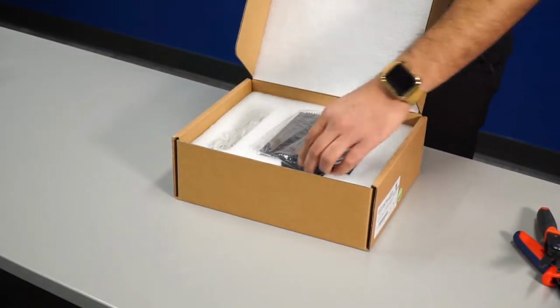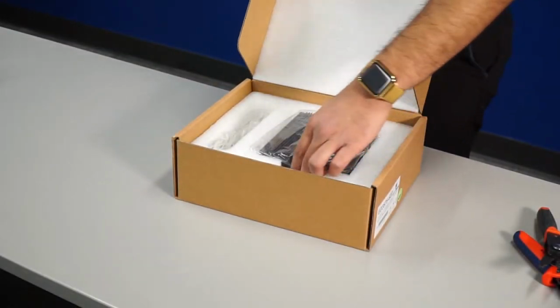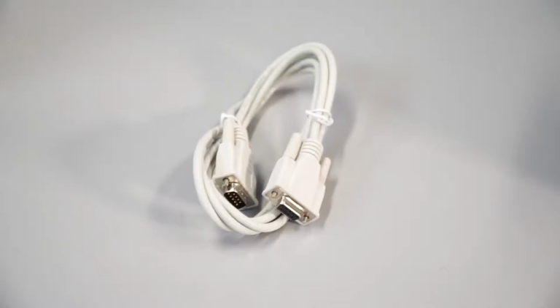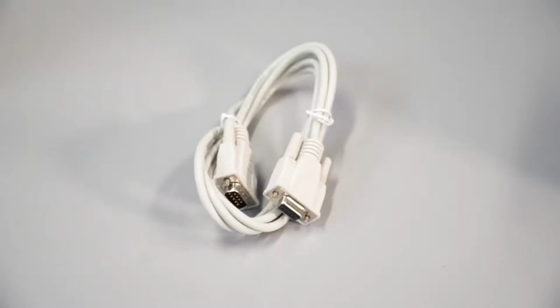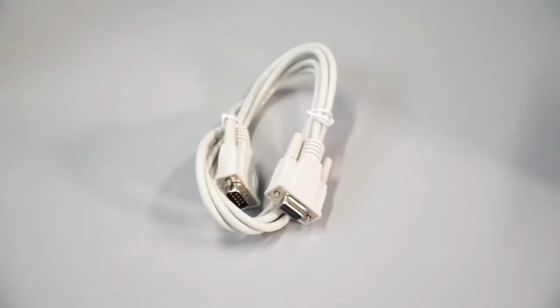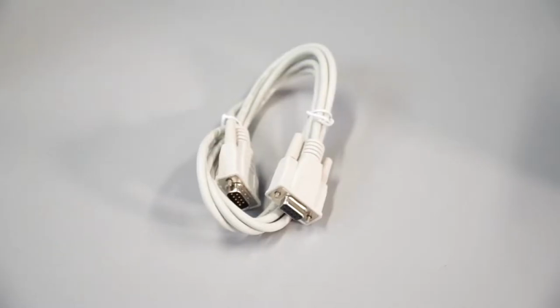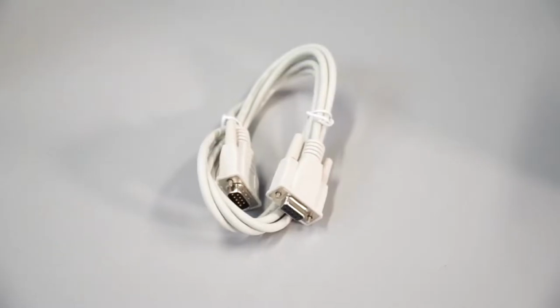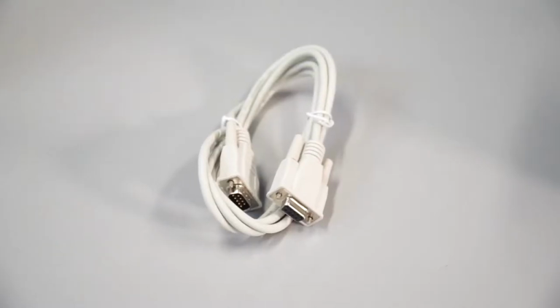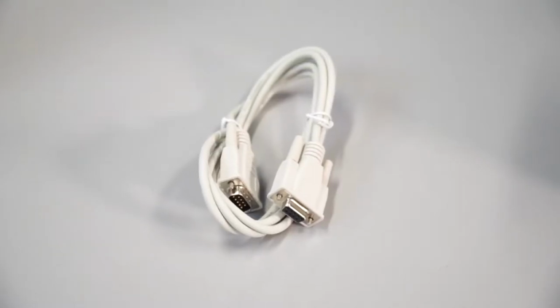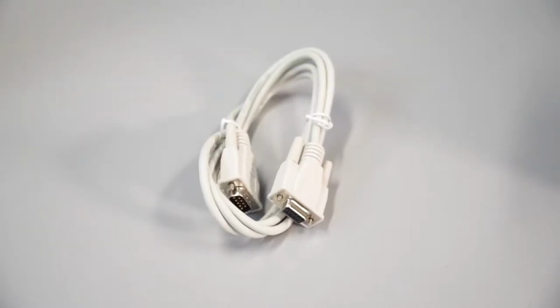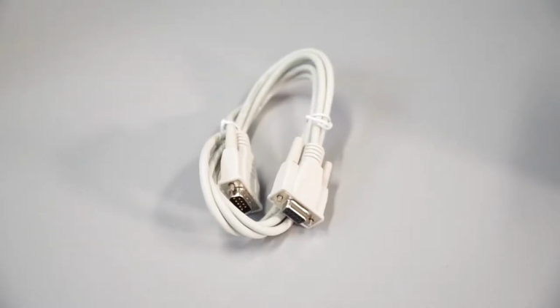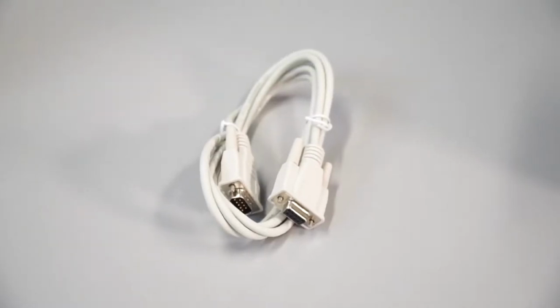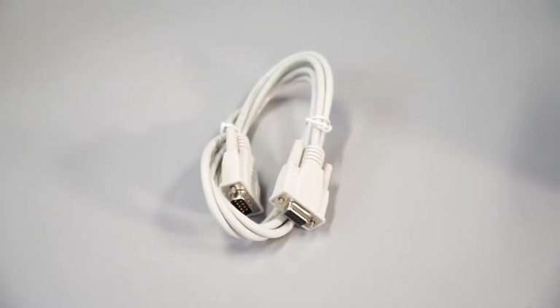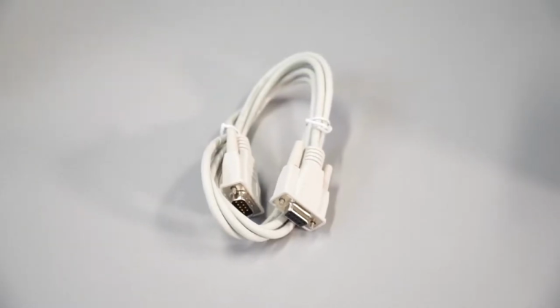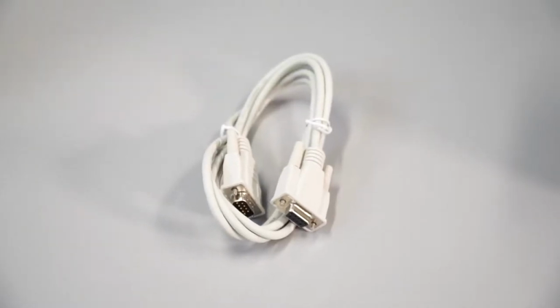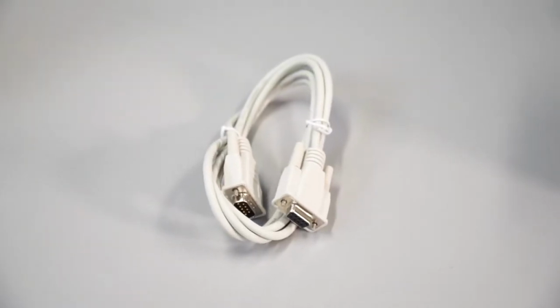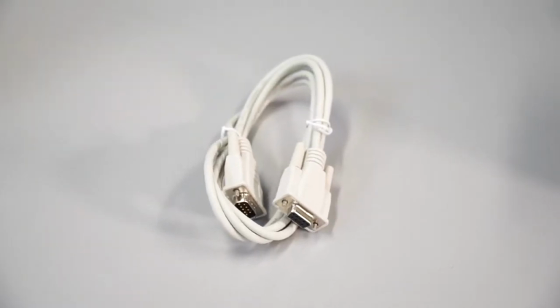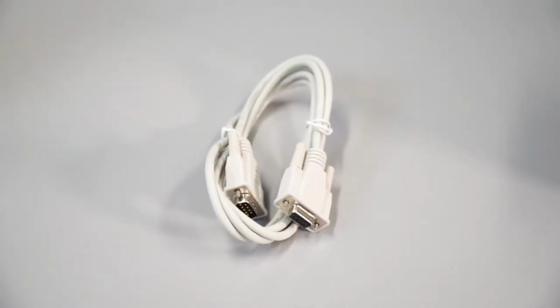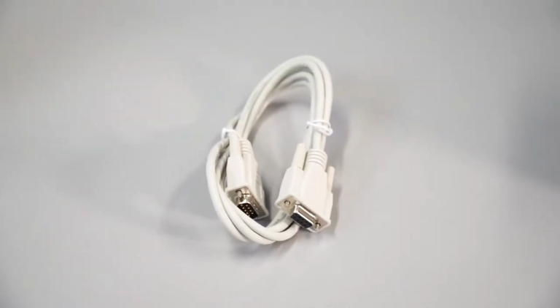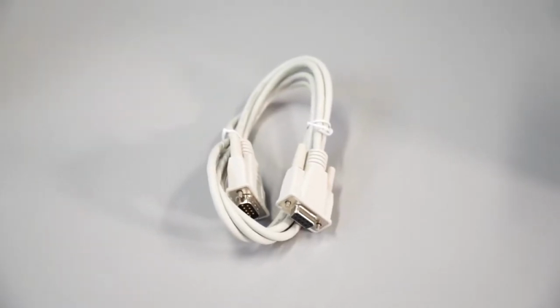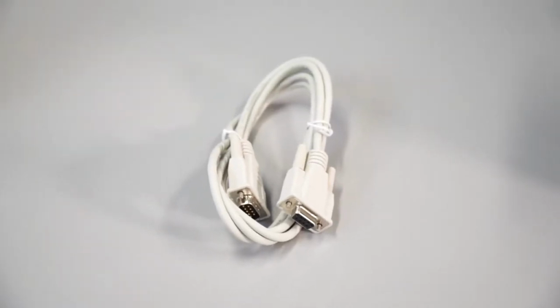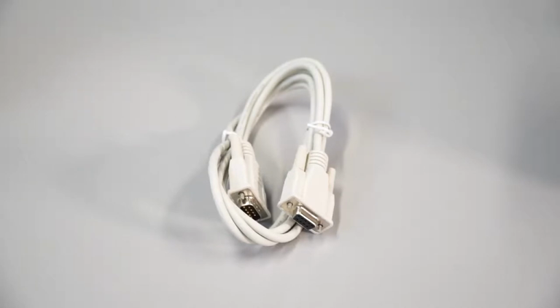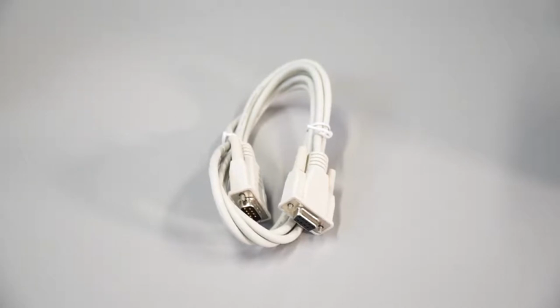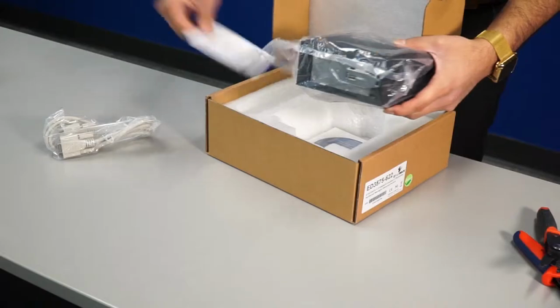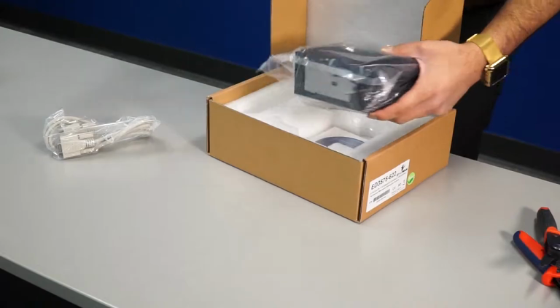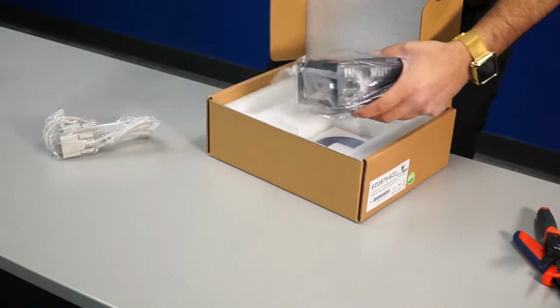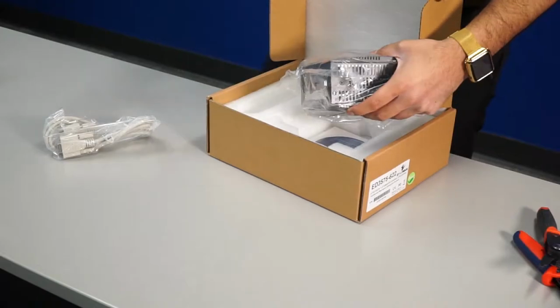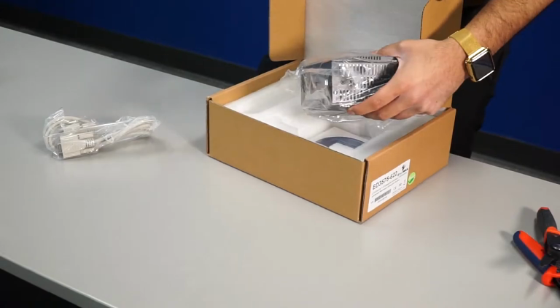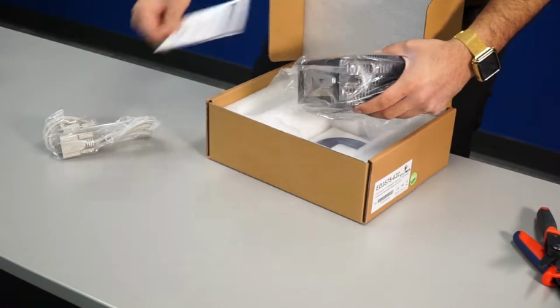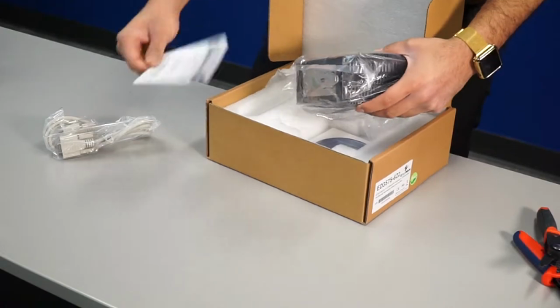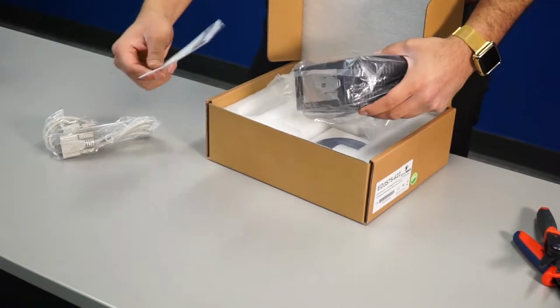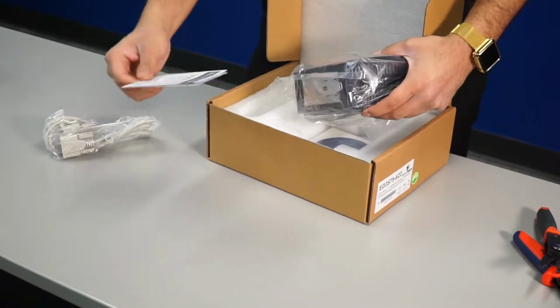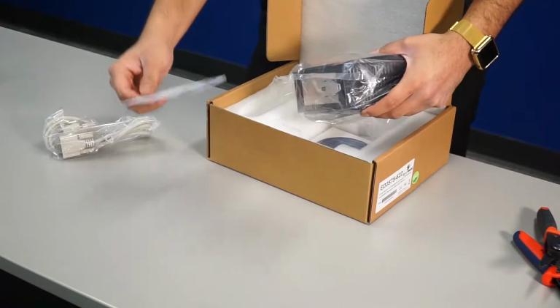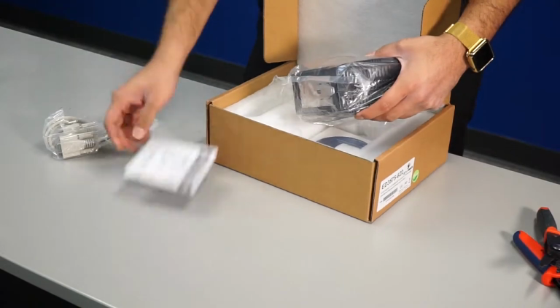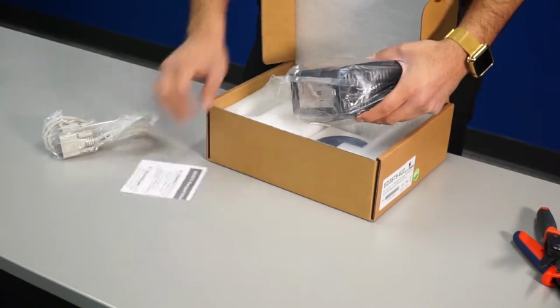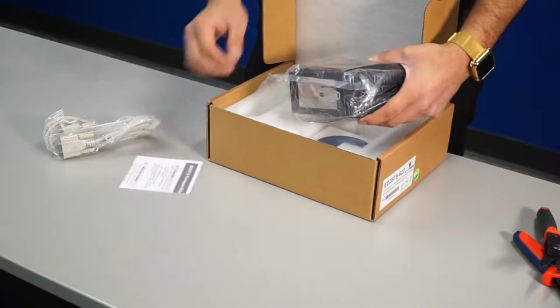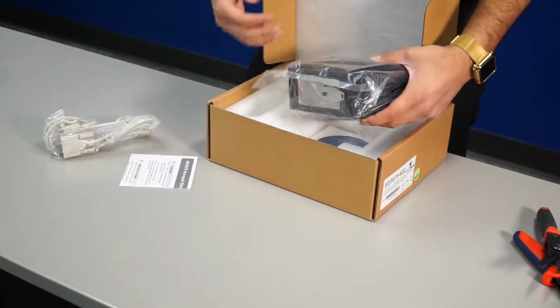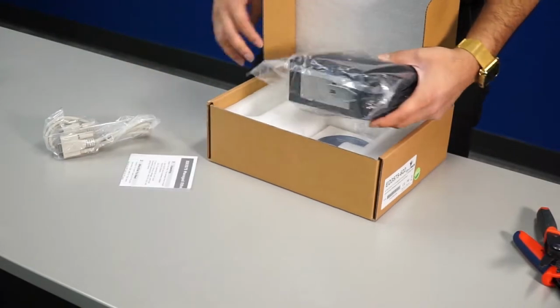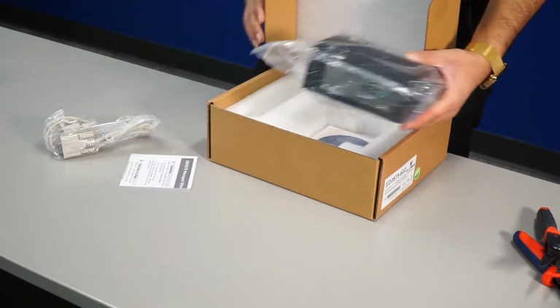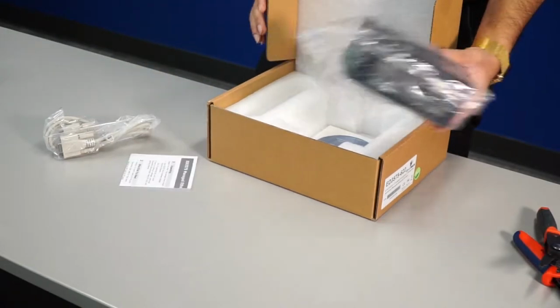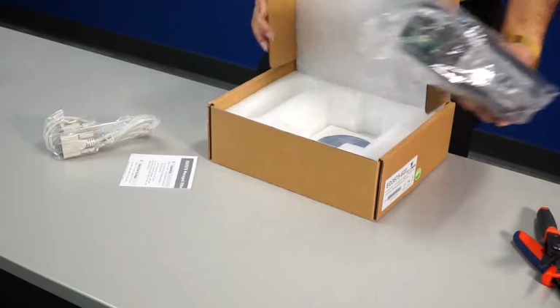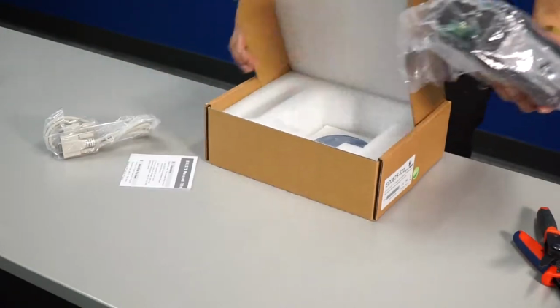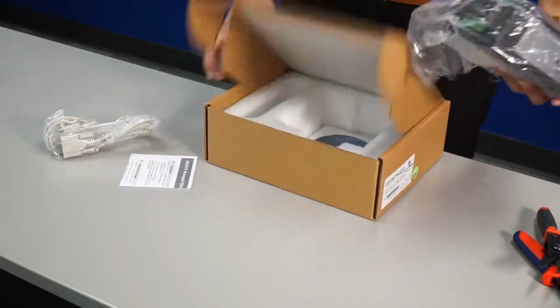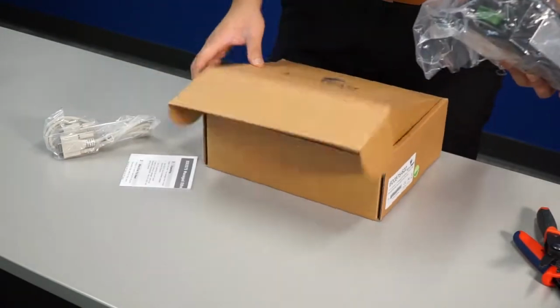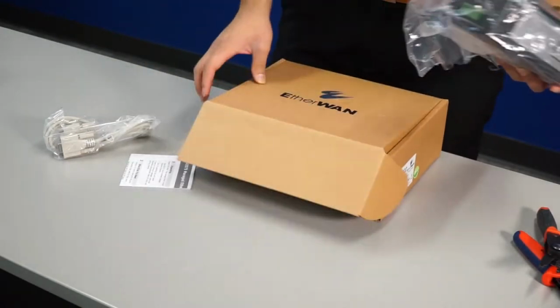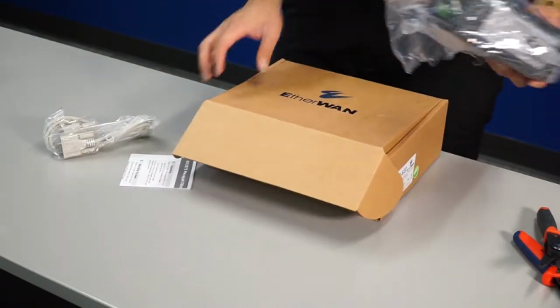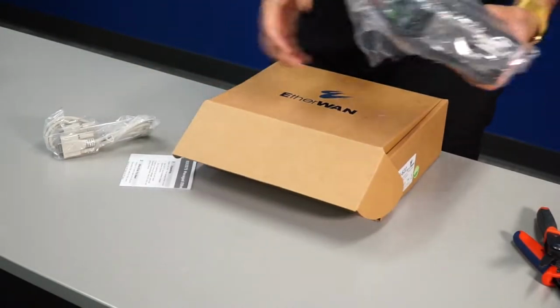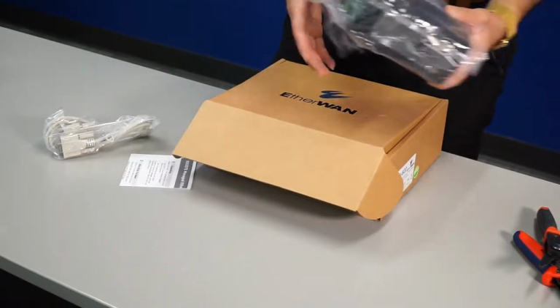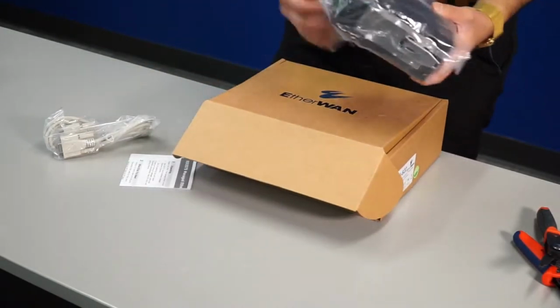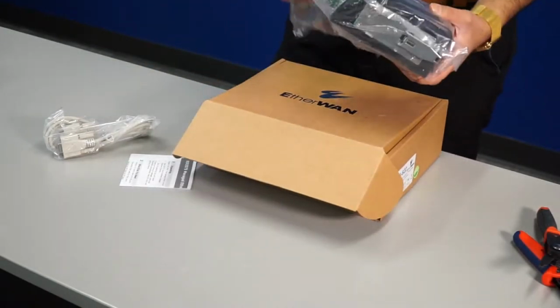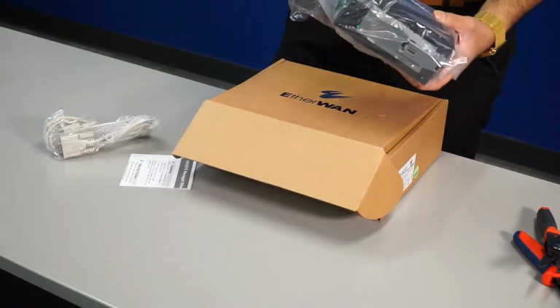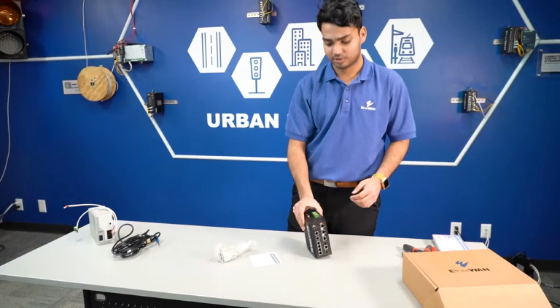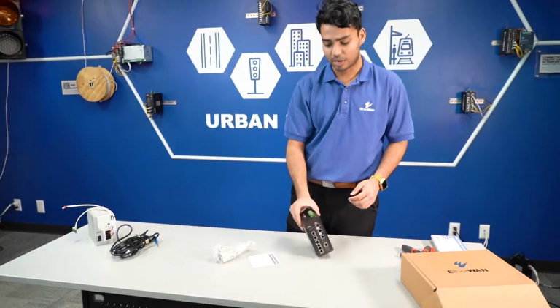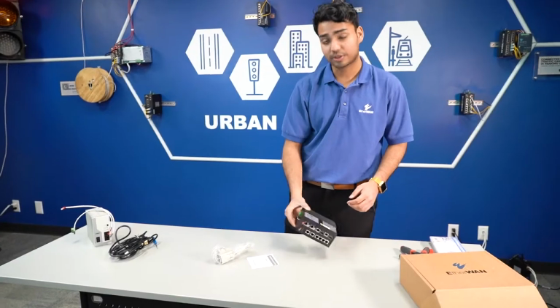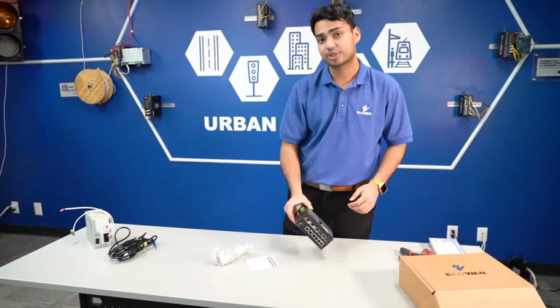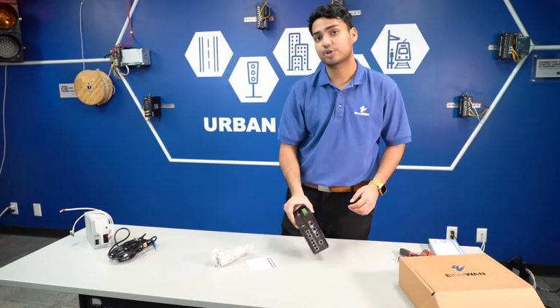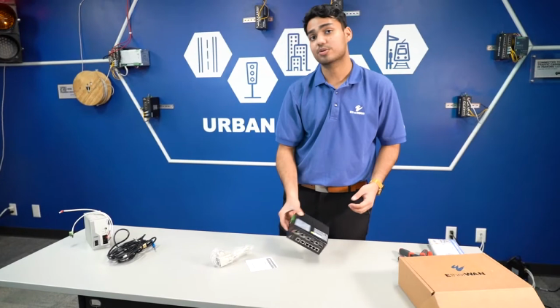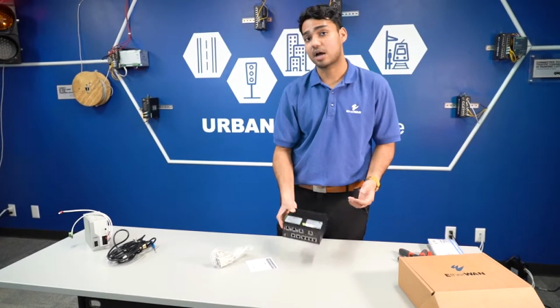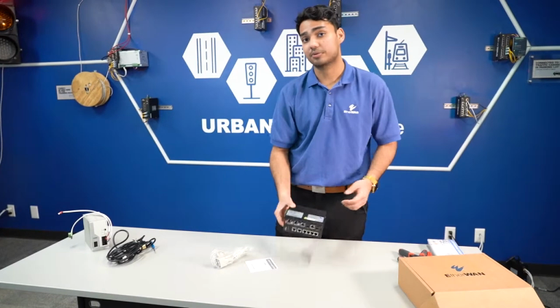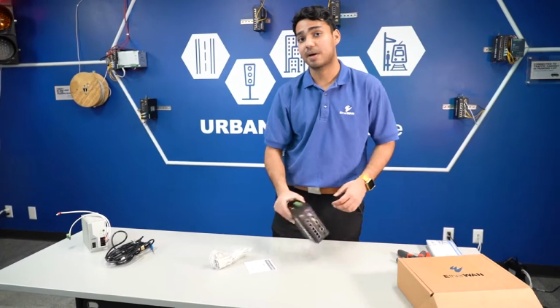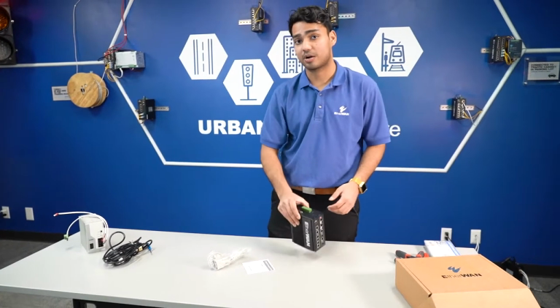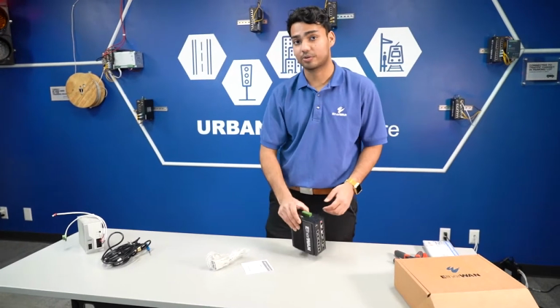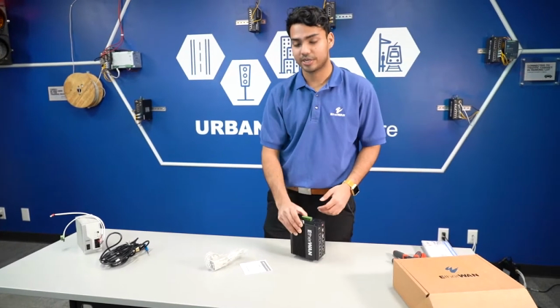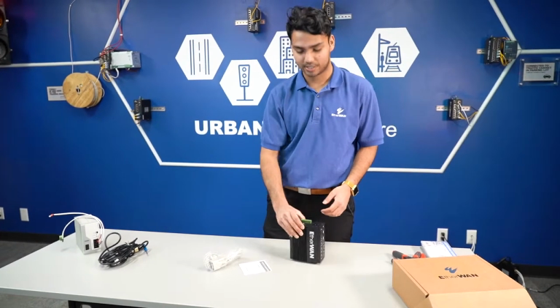You have the serial cable, you have a start guide, and the switch itself. Now we're going to show you how to power it.